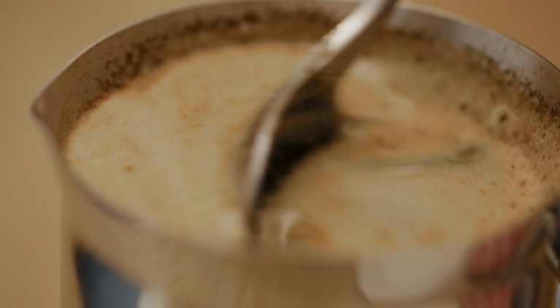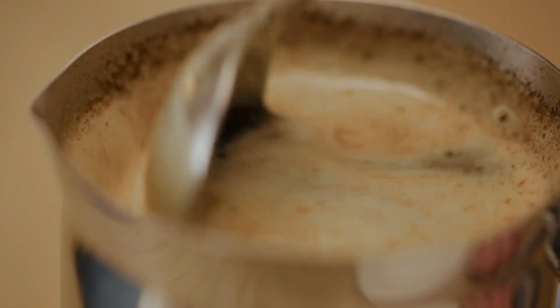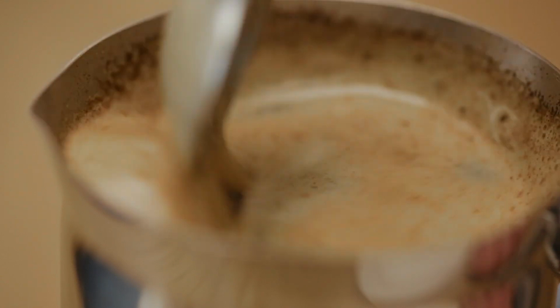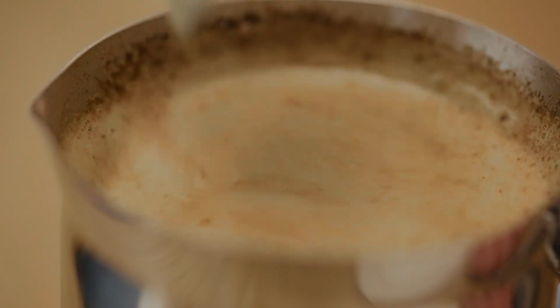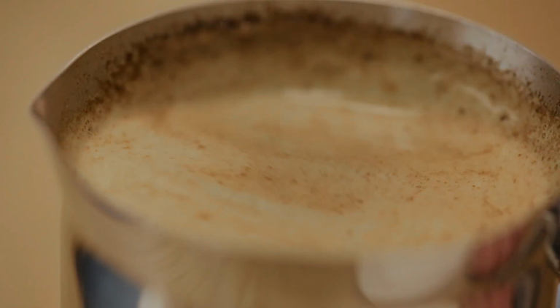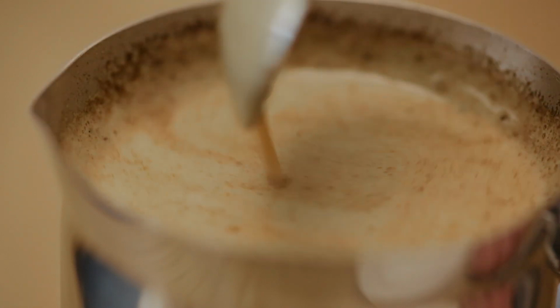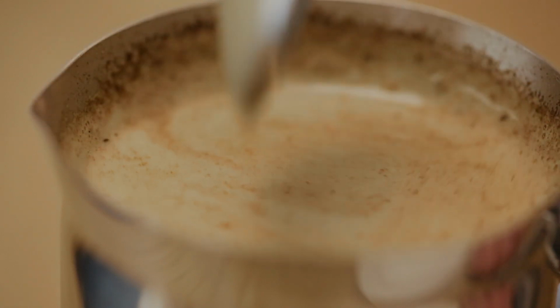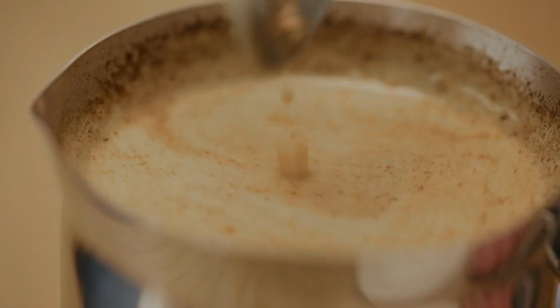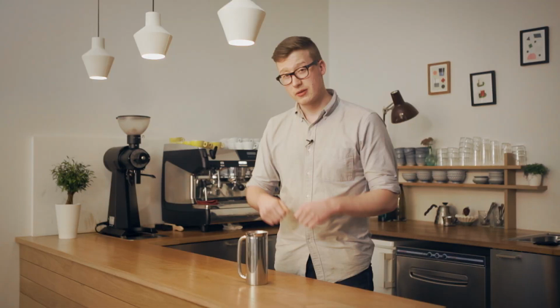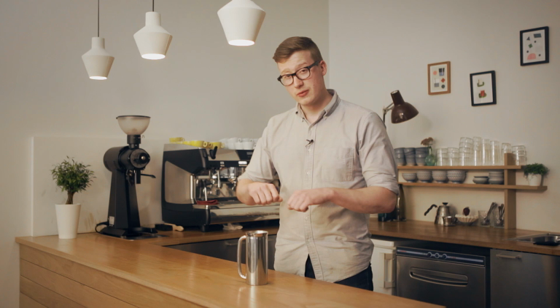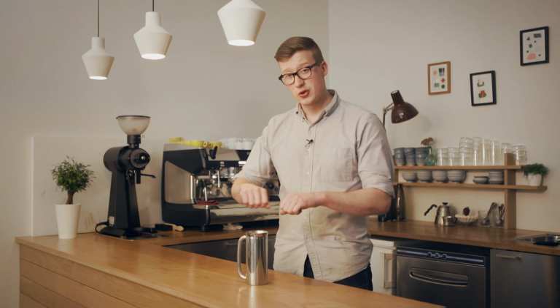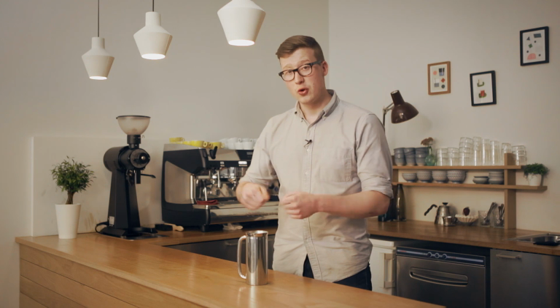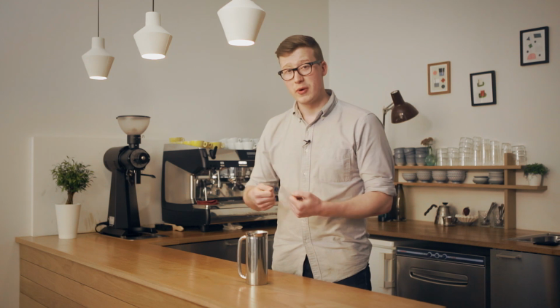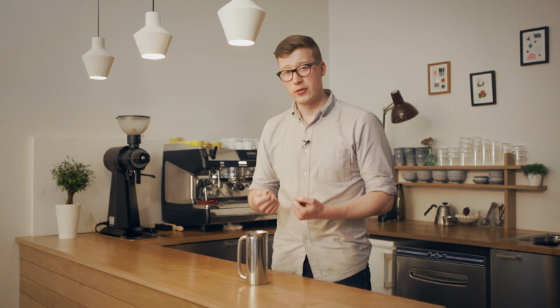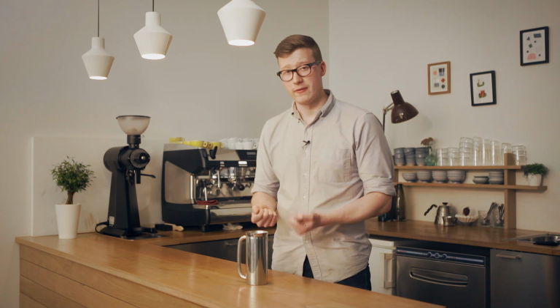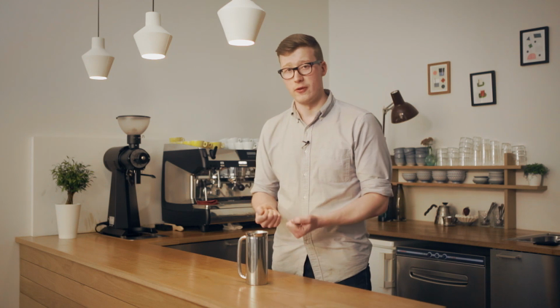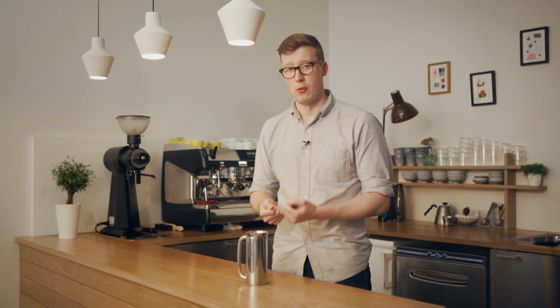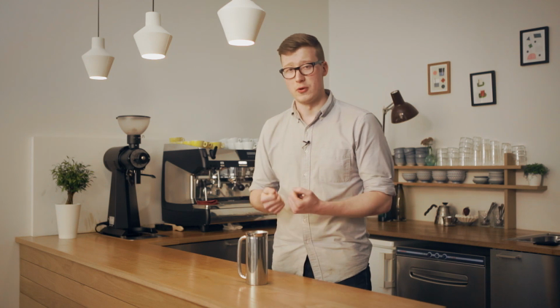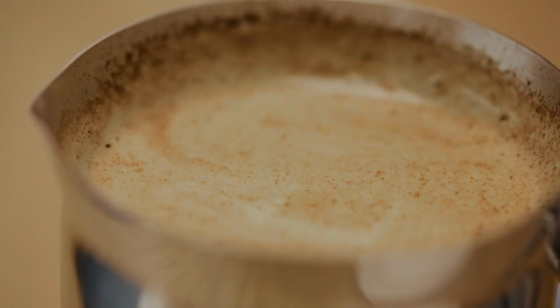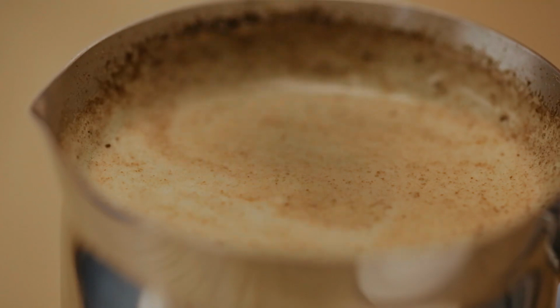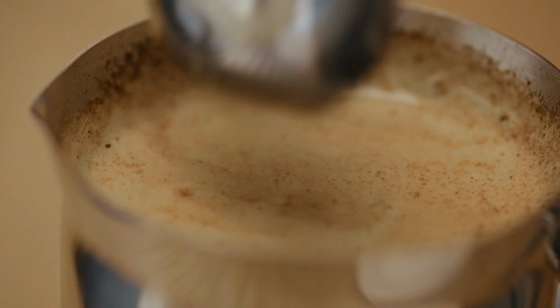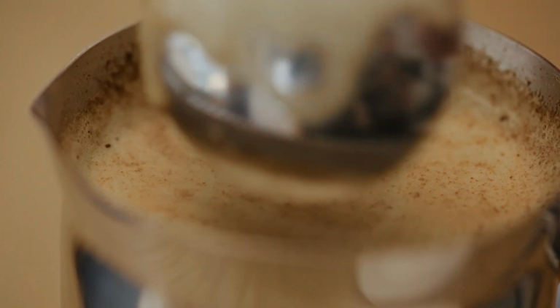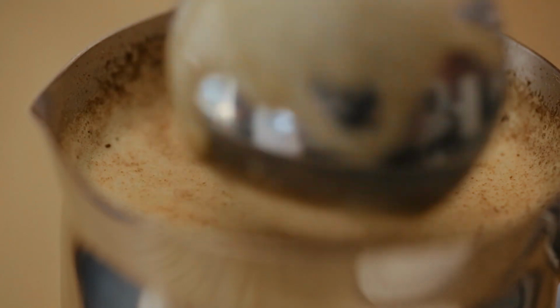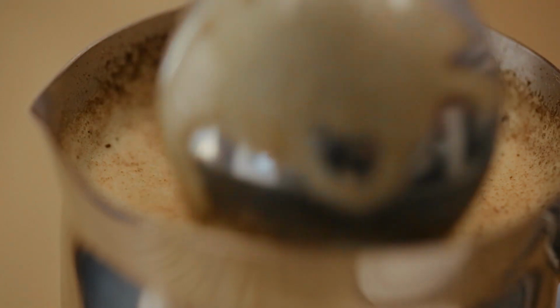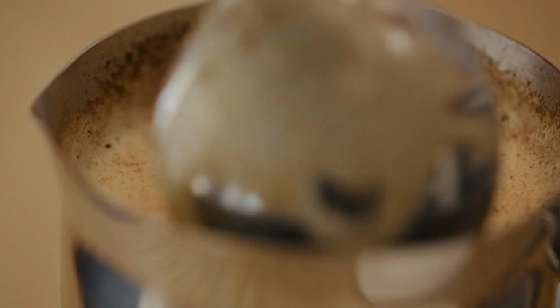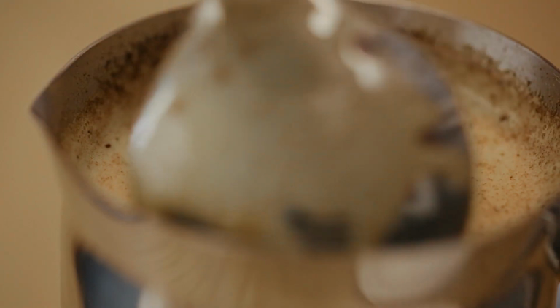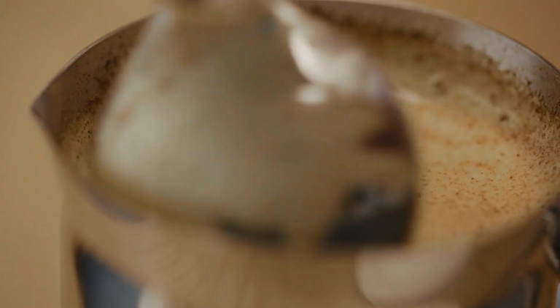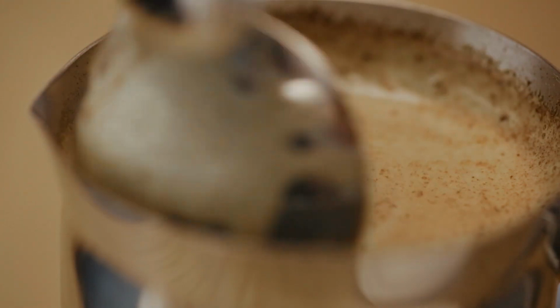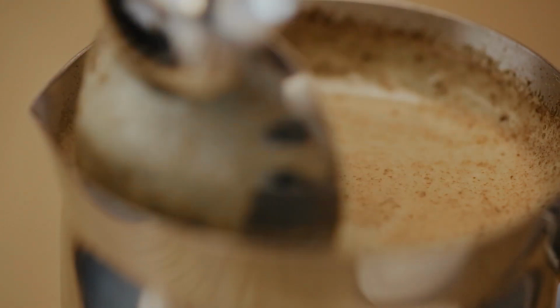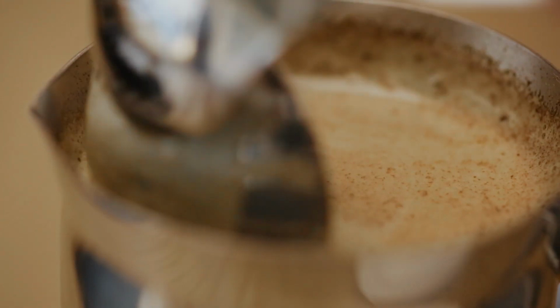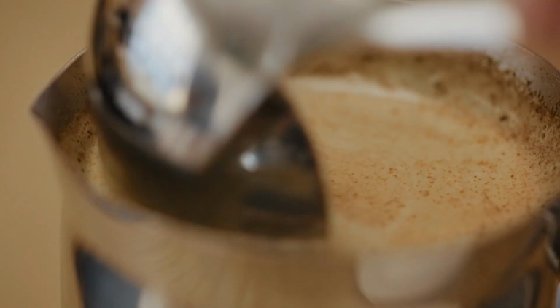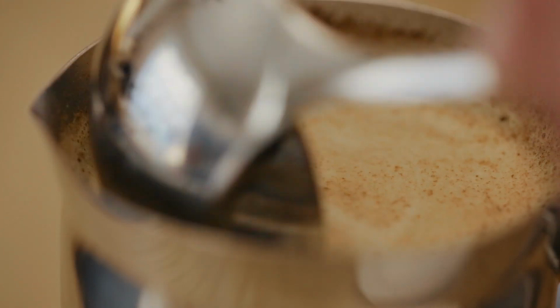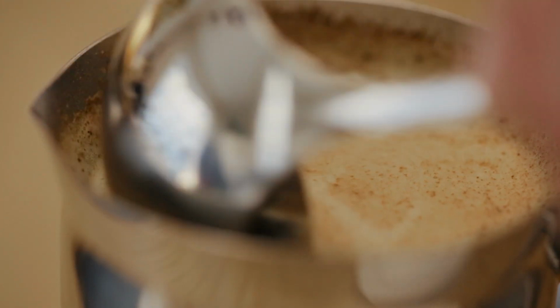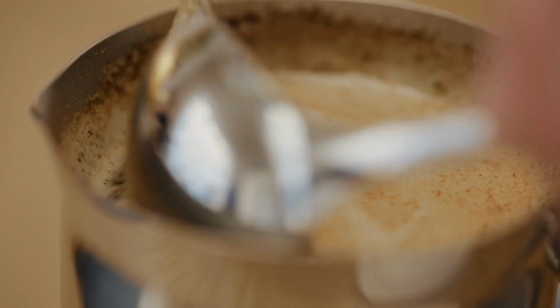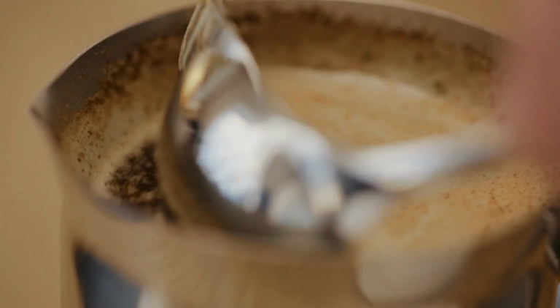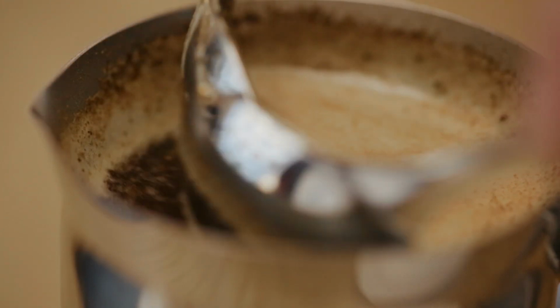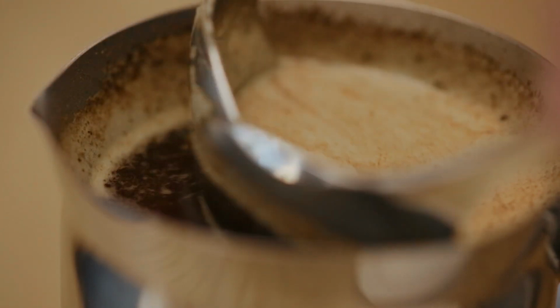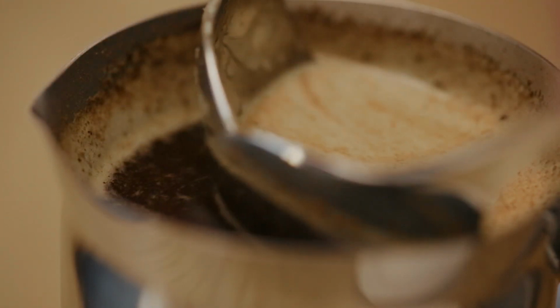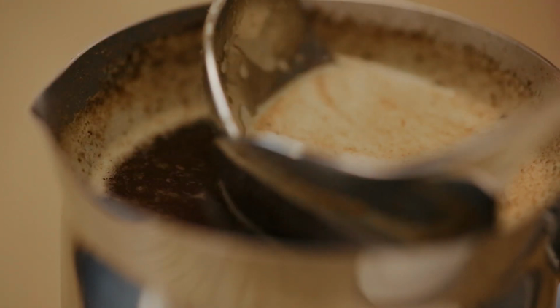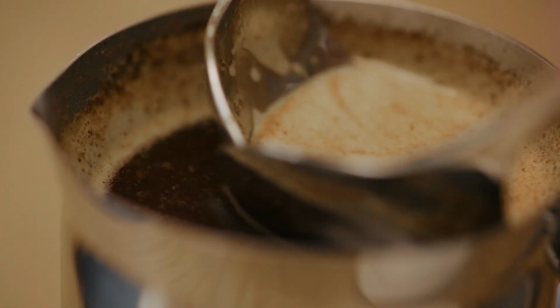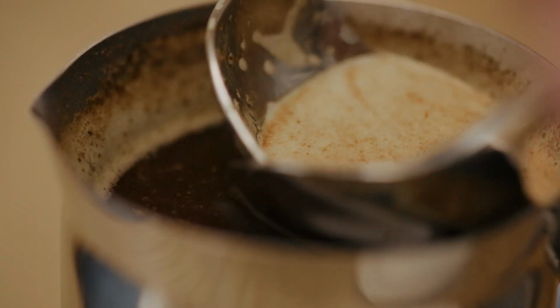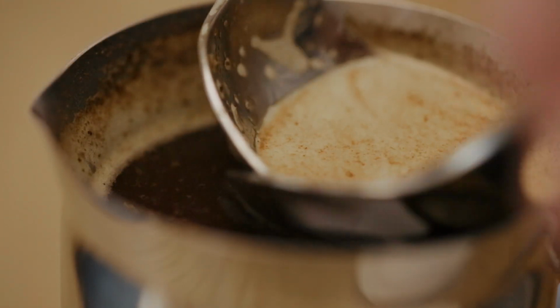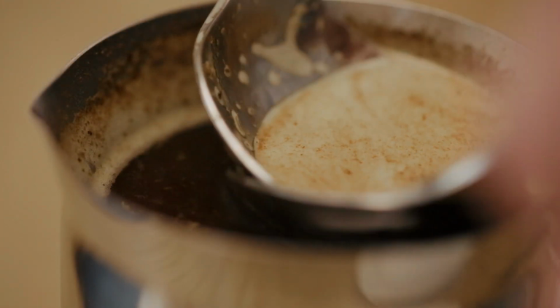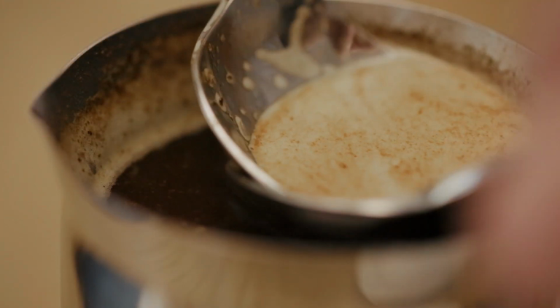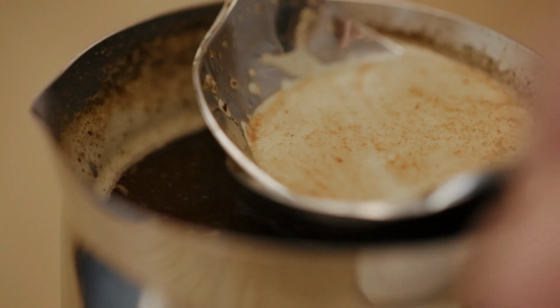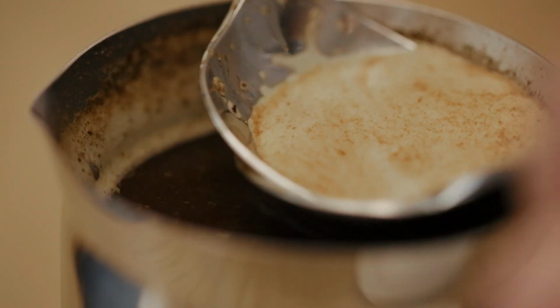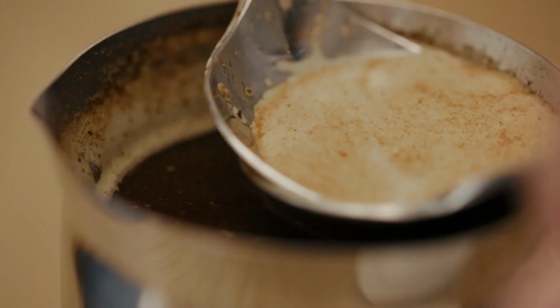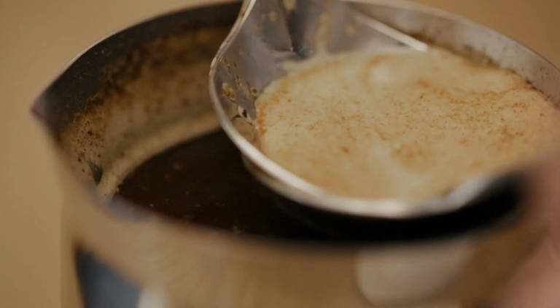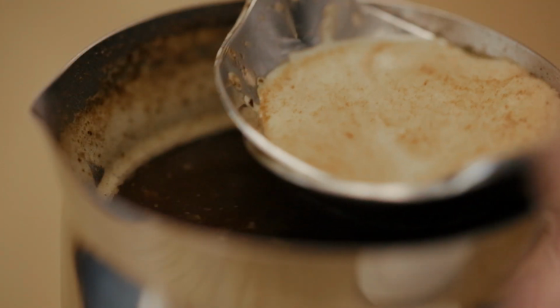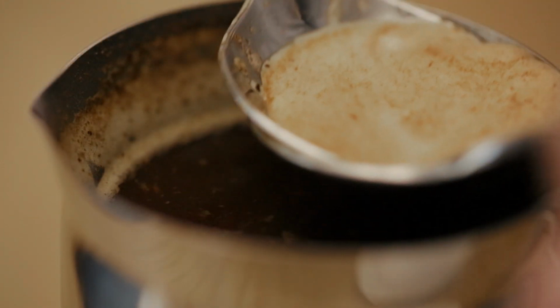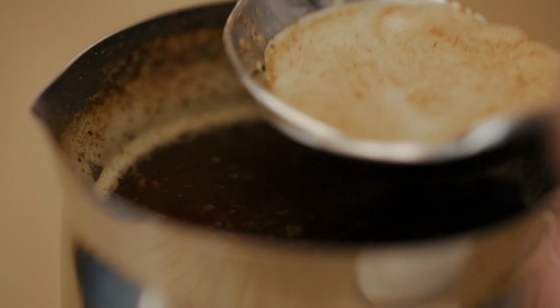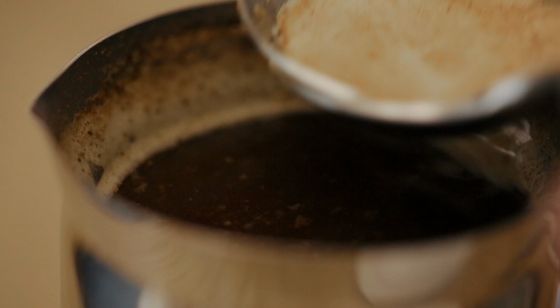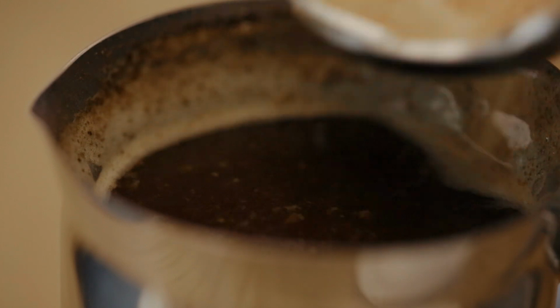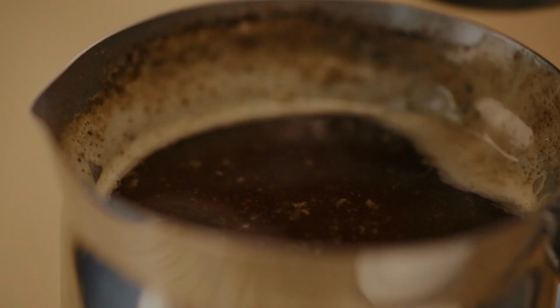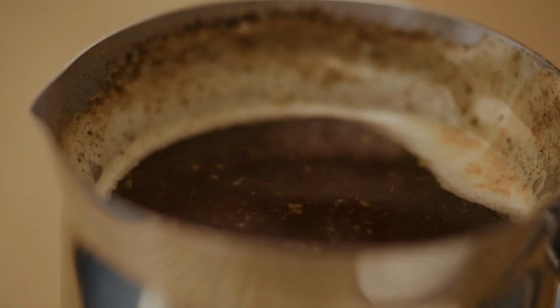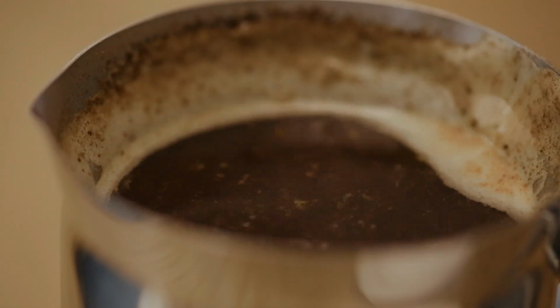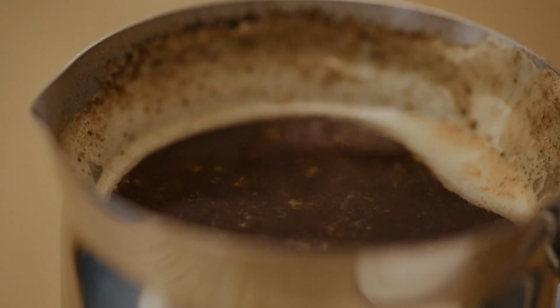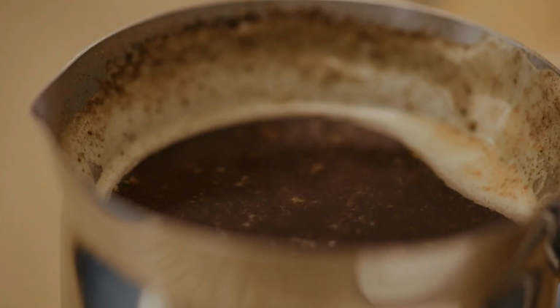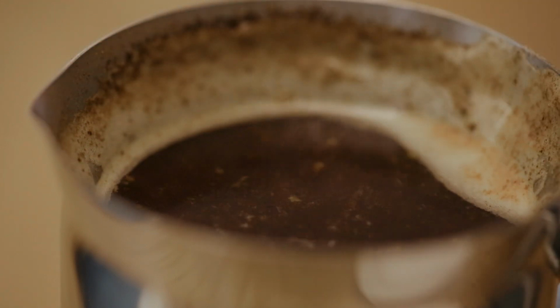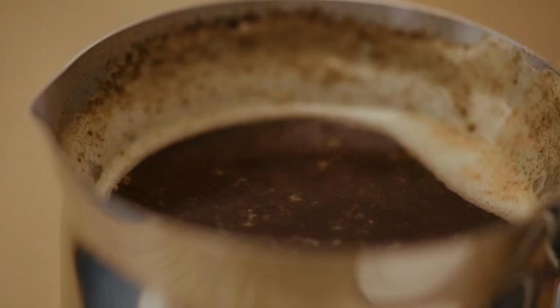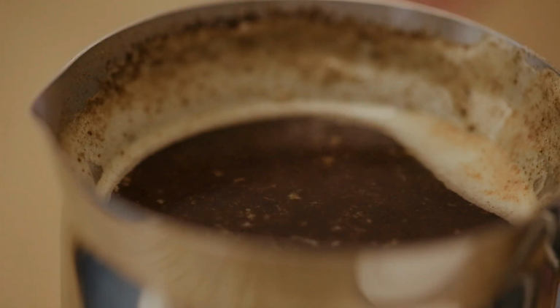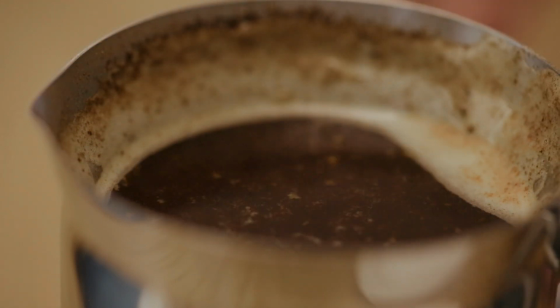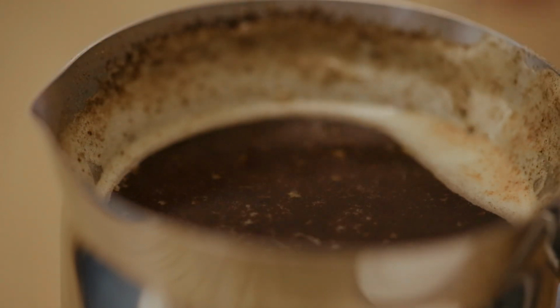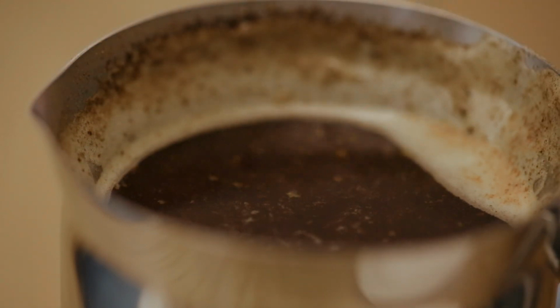With two spoons, scoop out the foam on top of the coffee. That's a little bit bitter and you don't want that in your cup. Let the coffee grounds fall to the bottom.